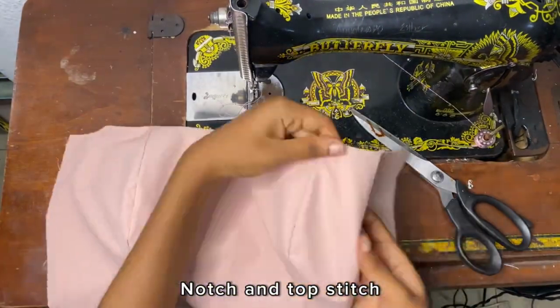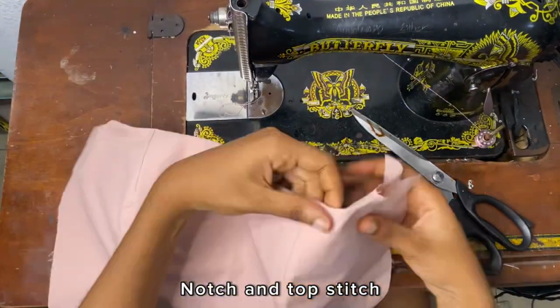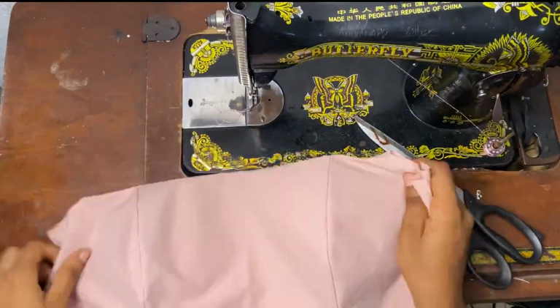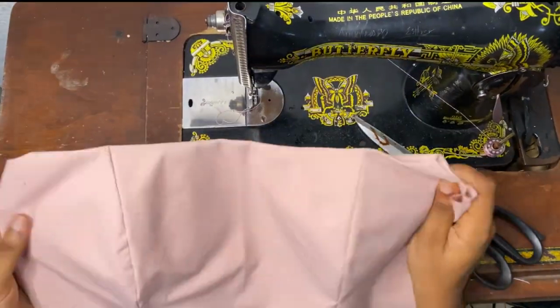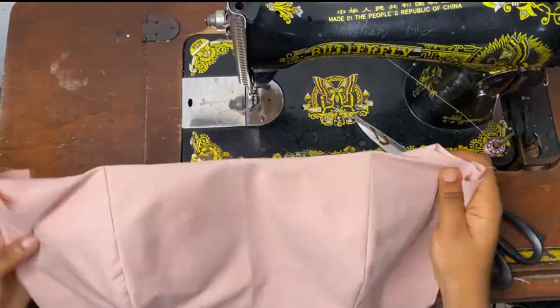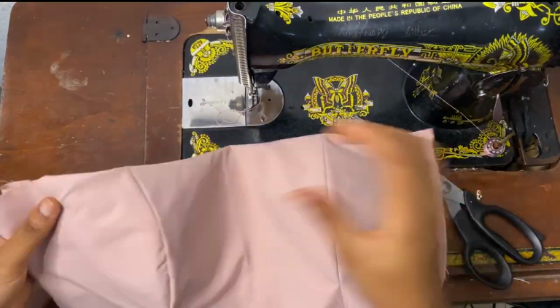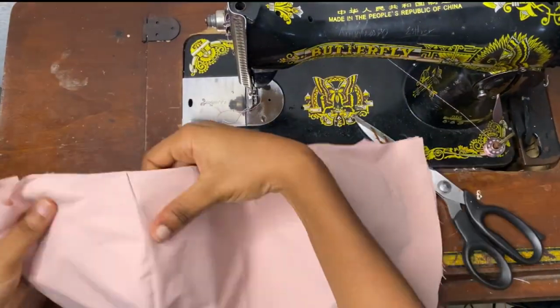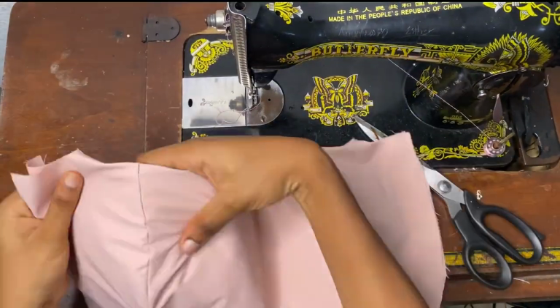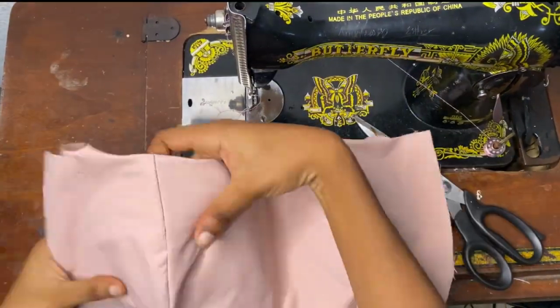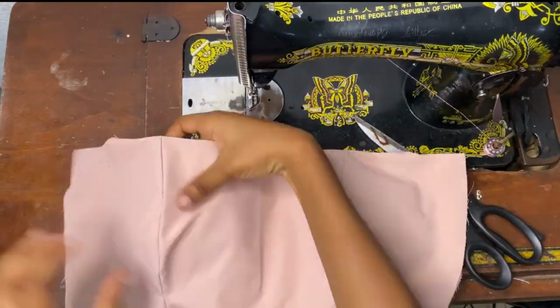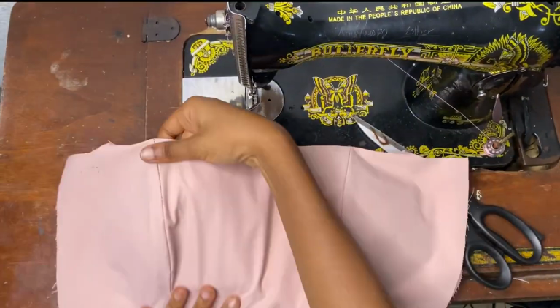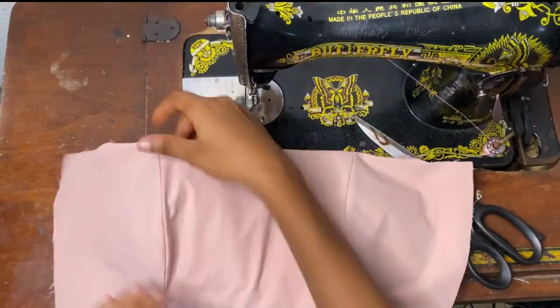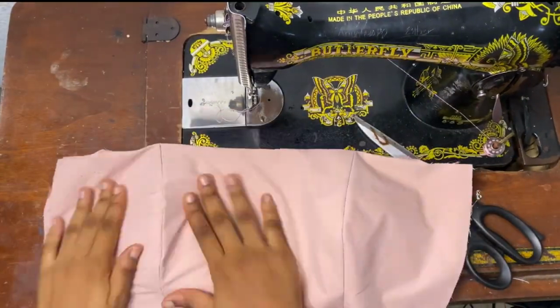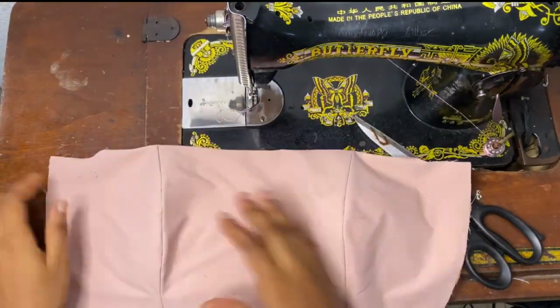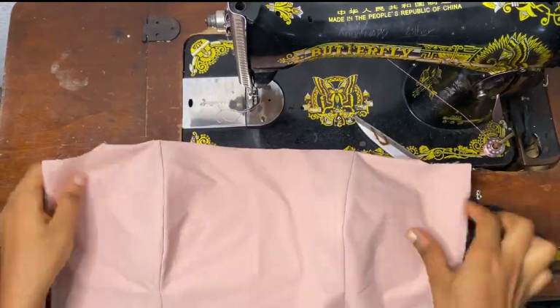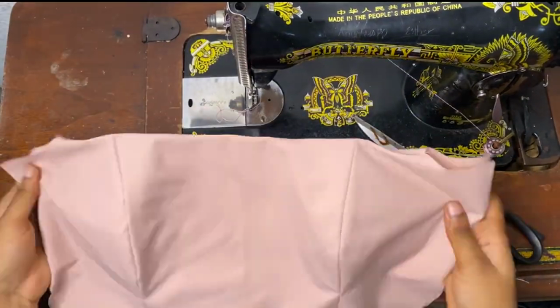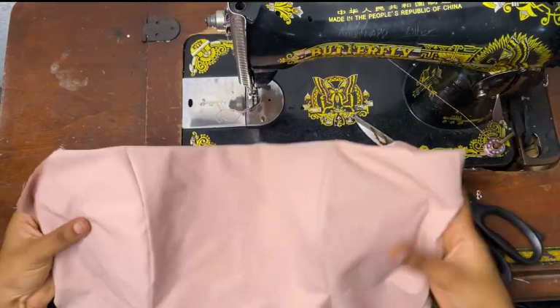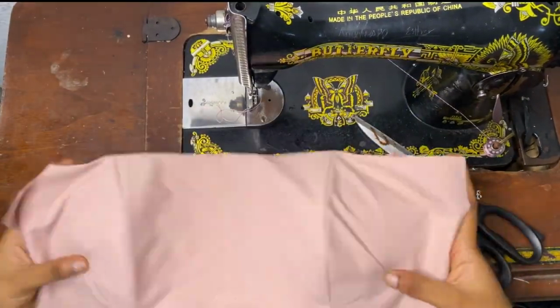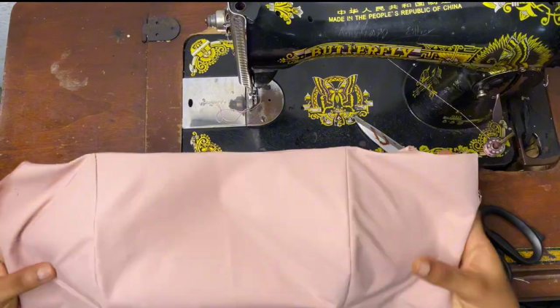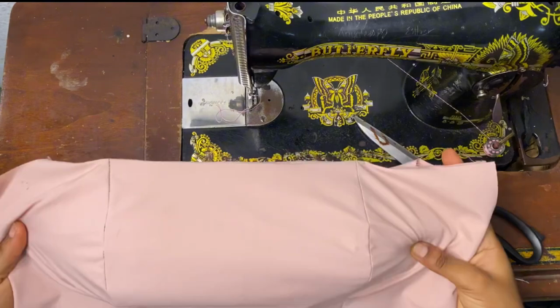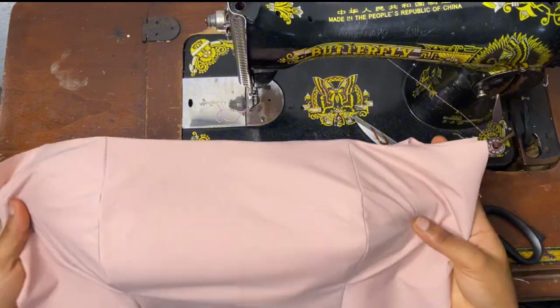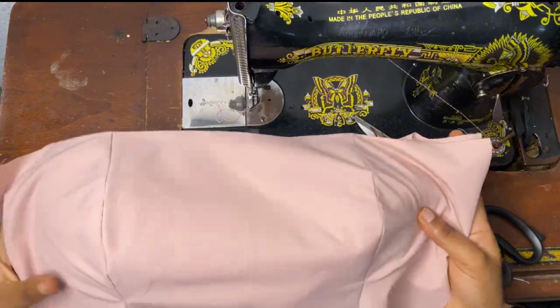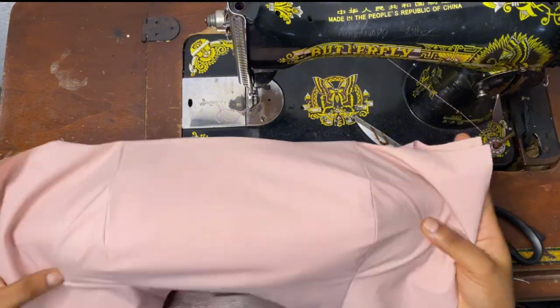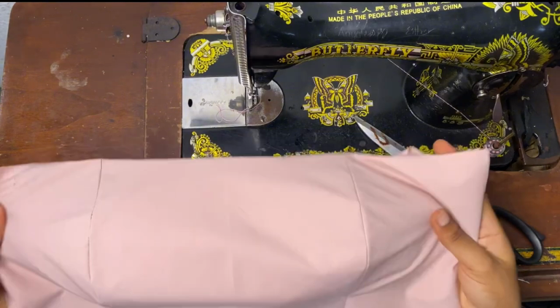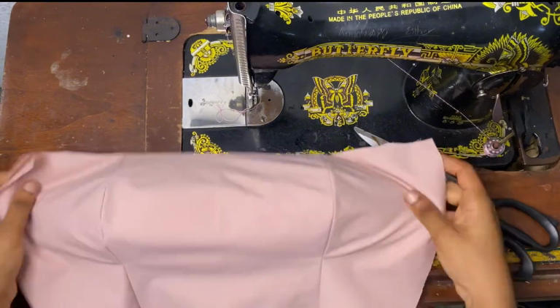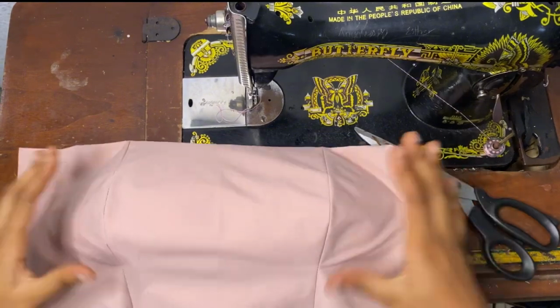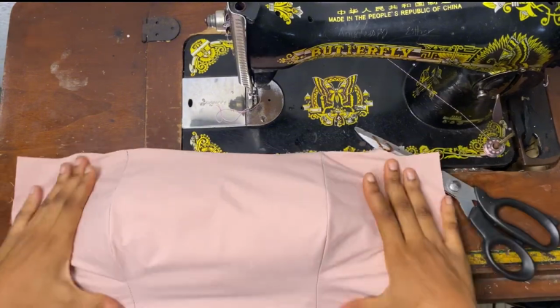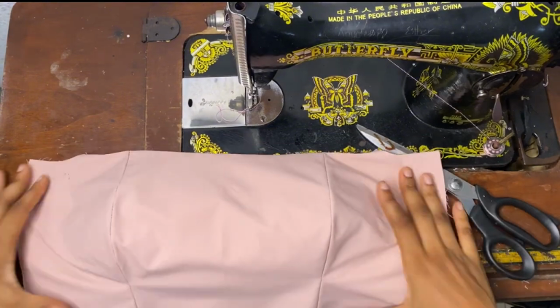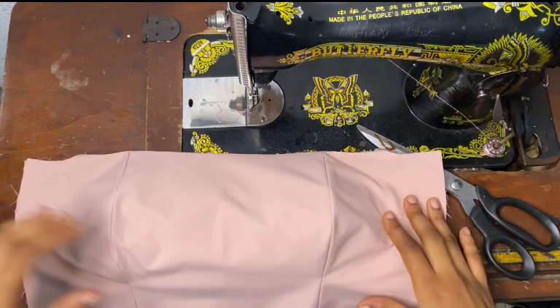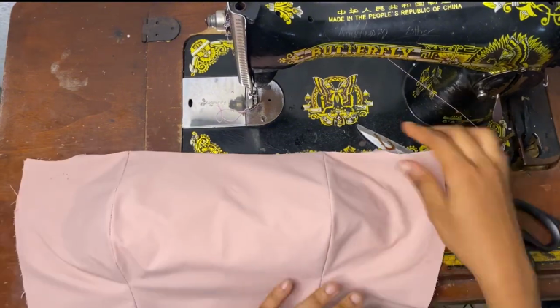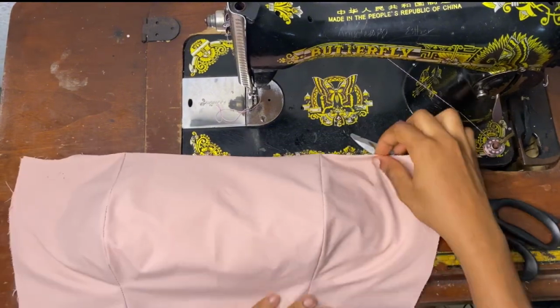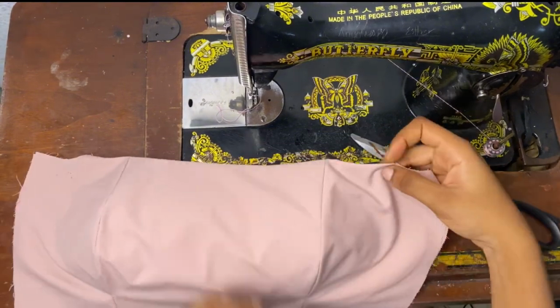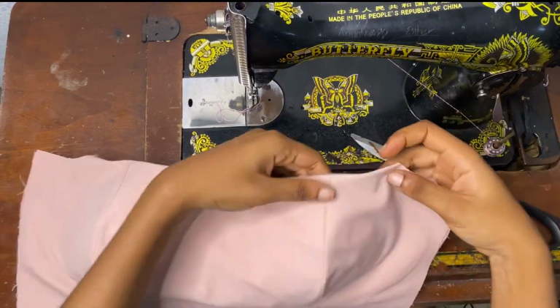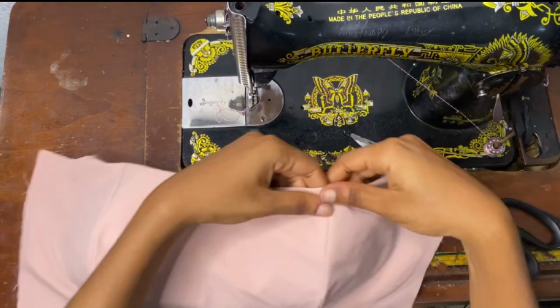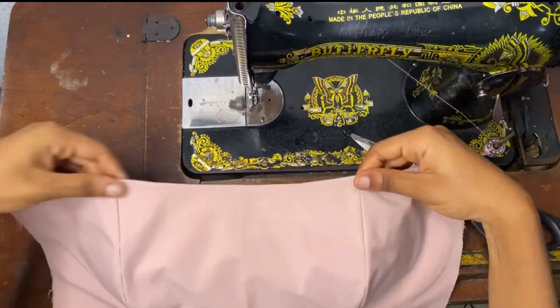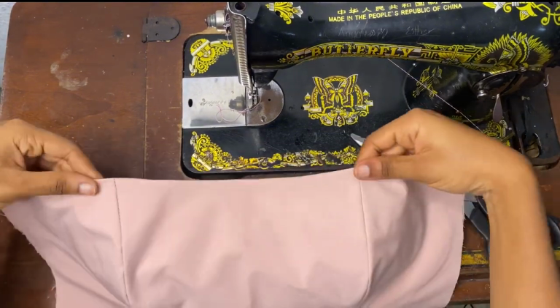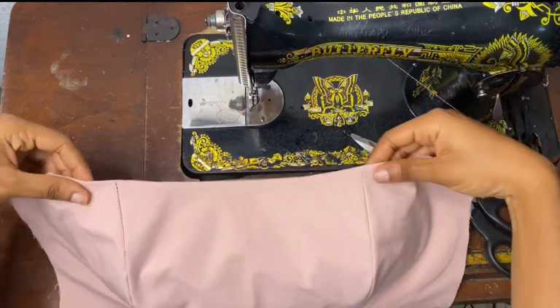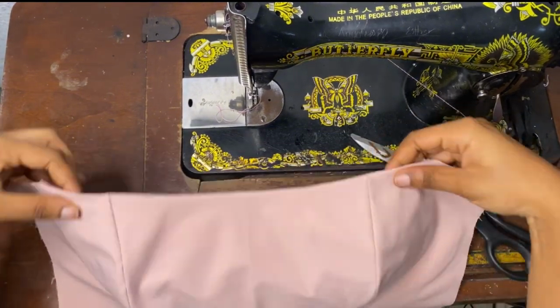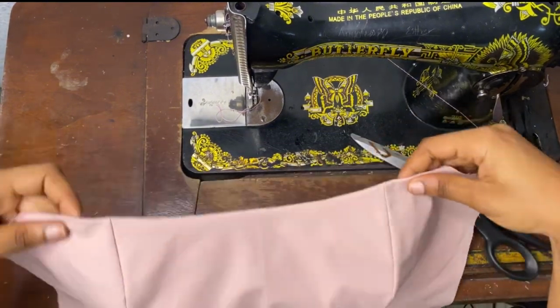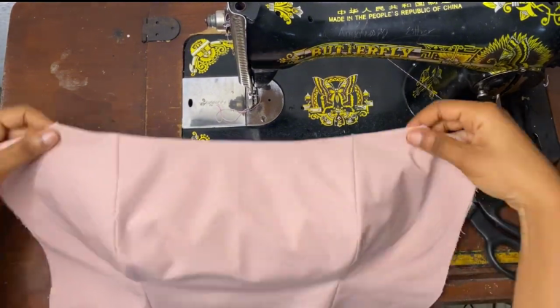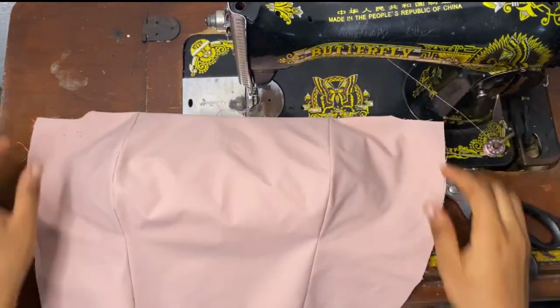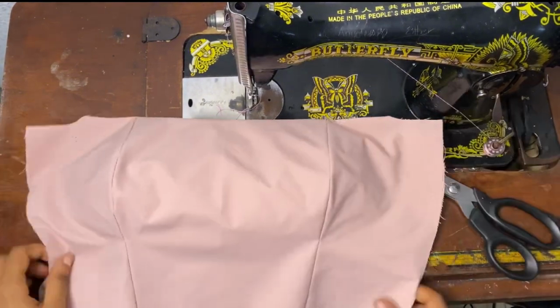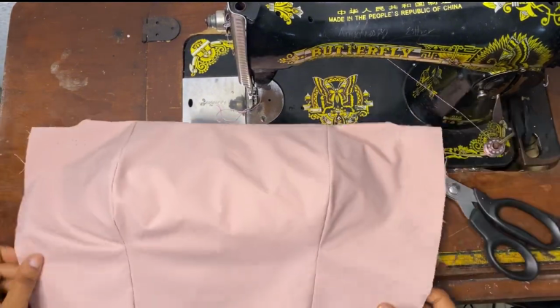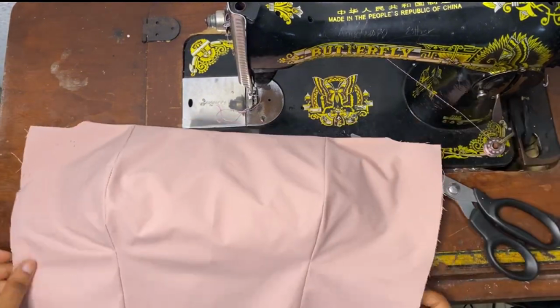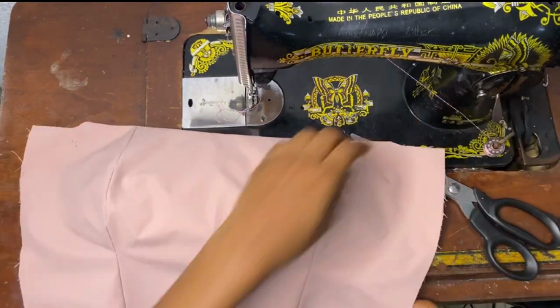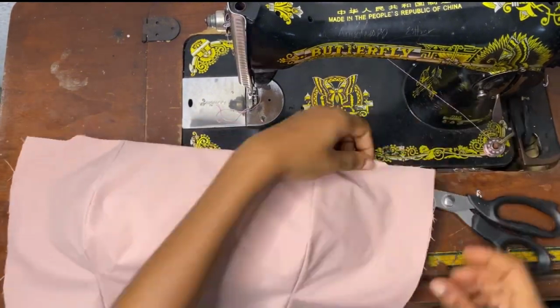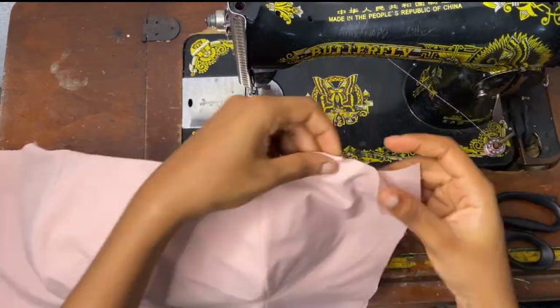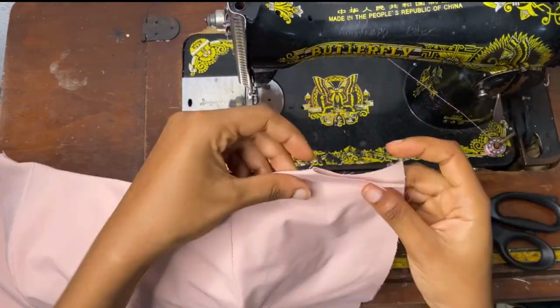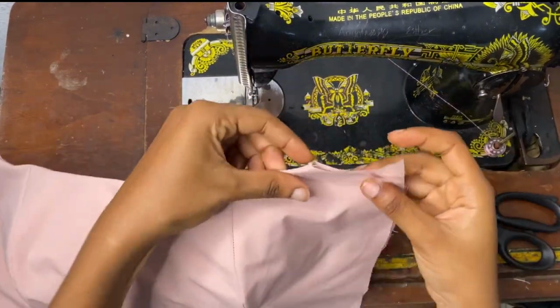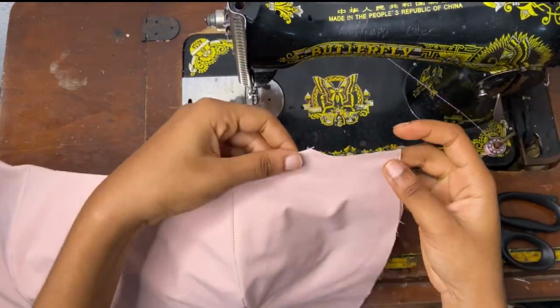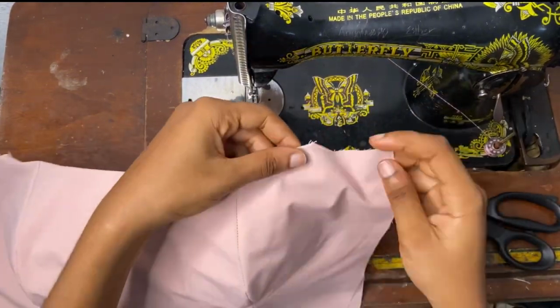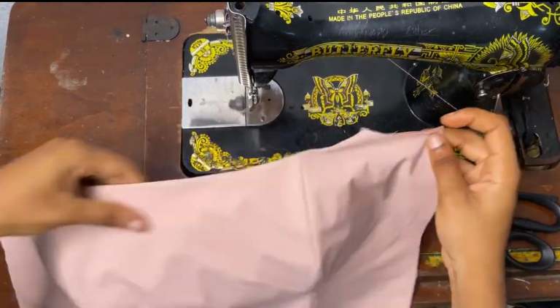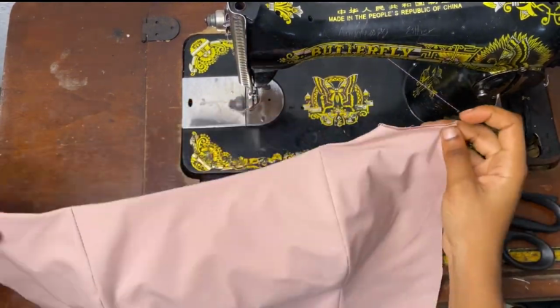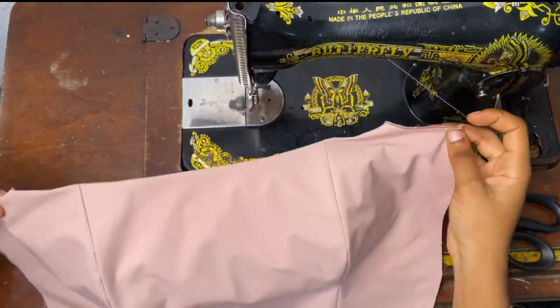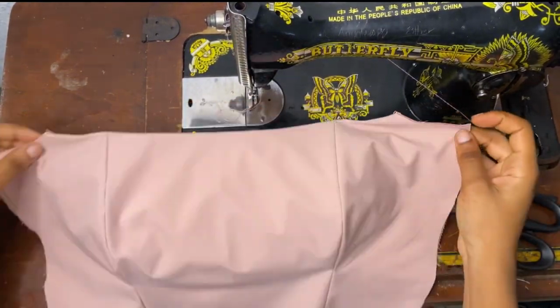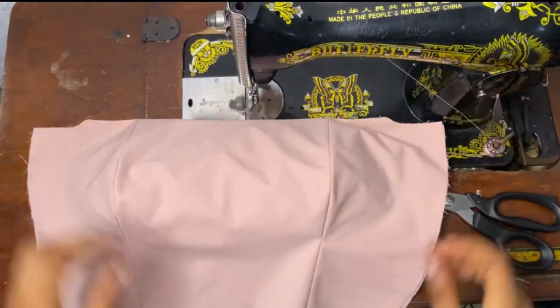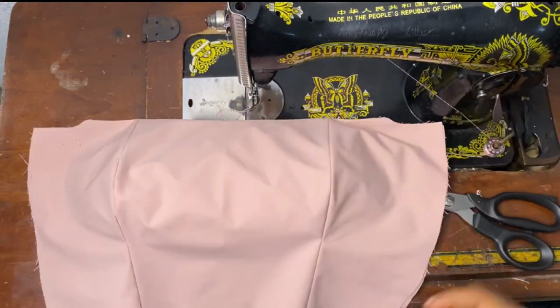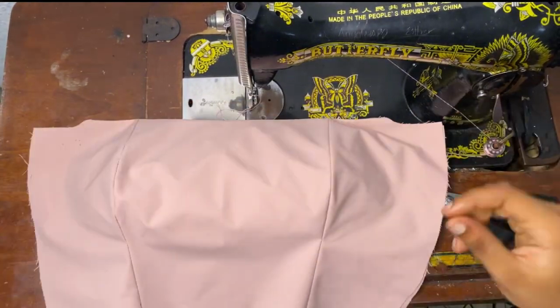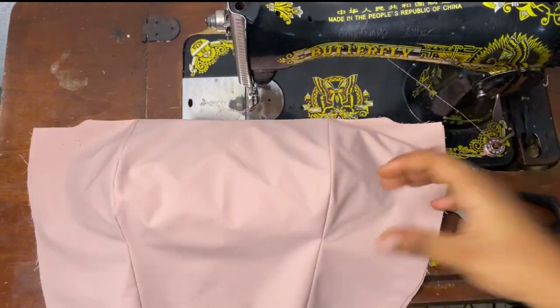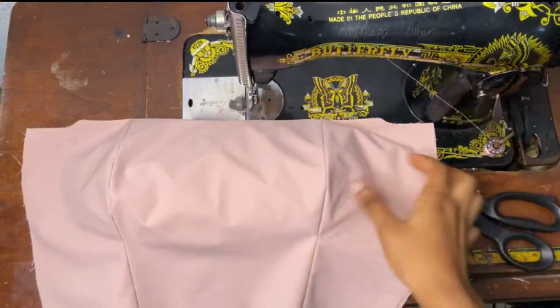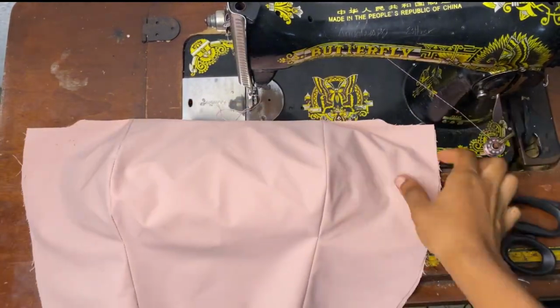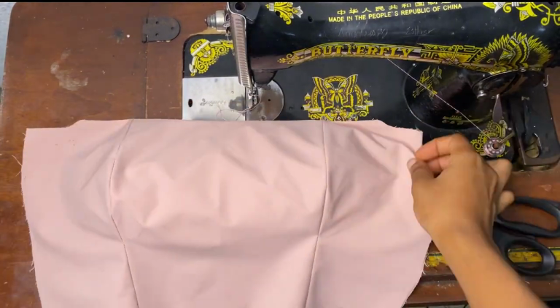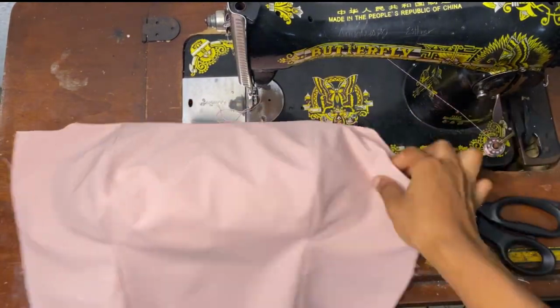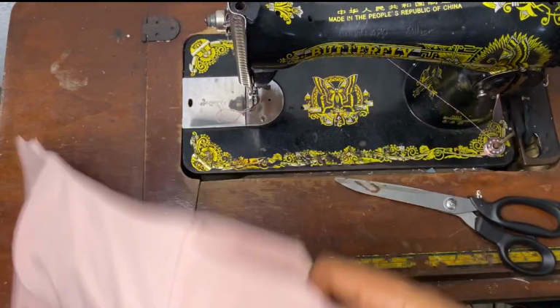Then I fold it back to the front facing me and sew around the edges to close them.